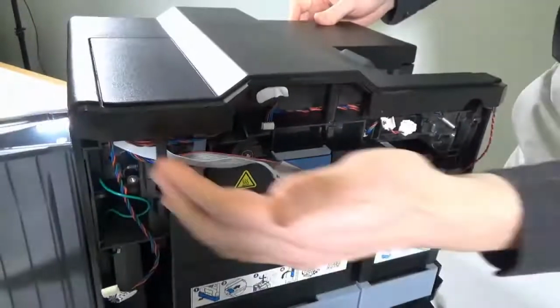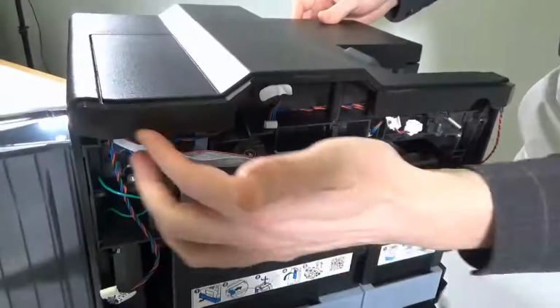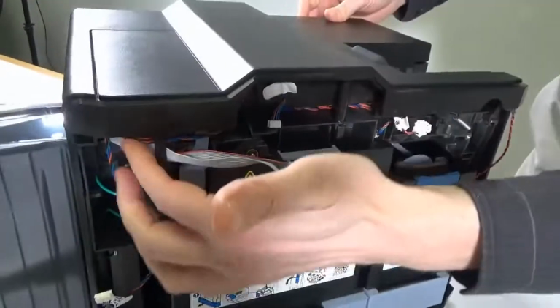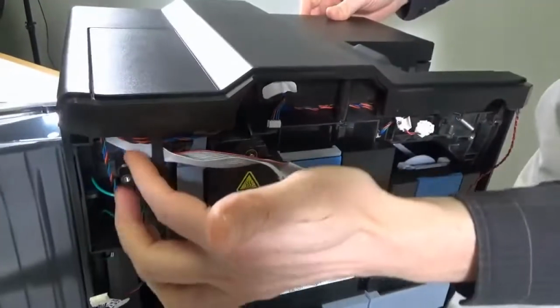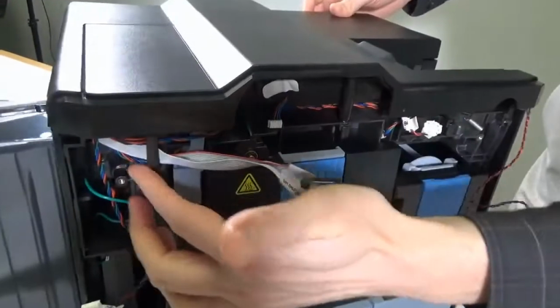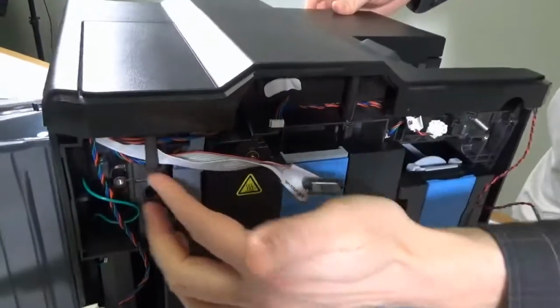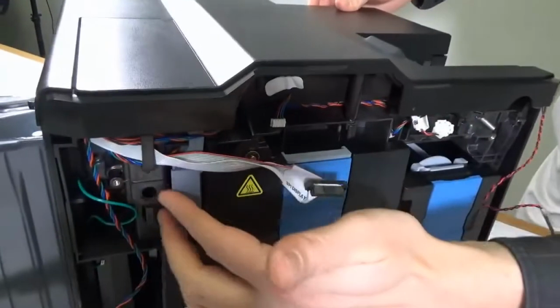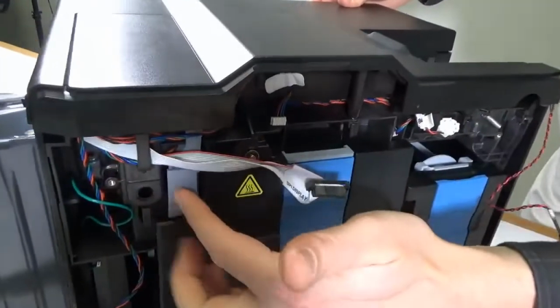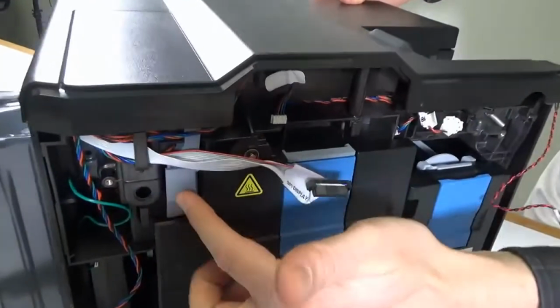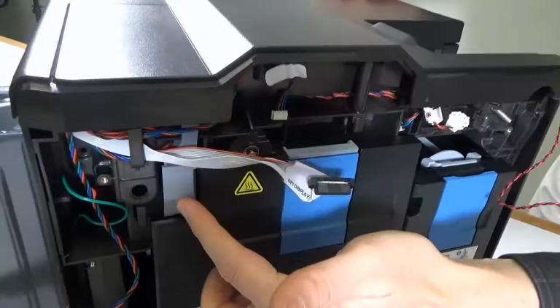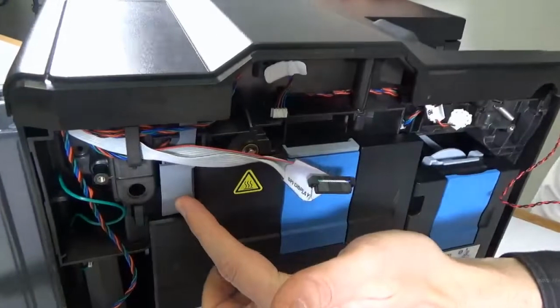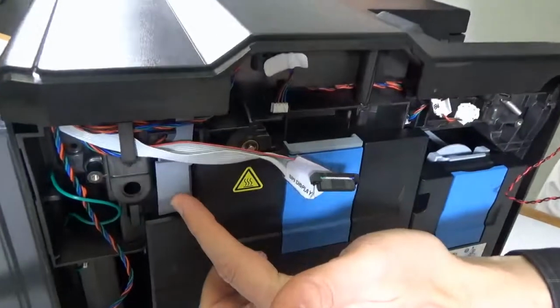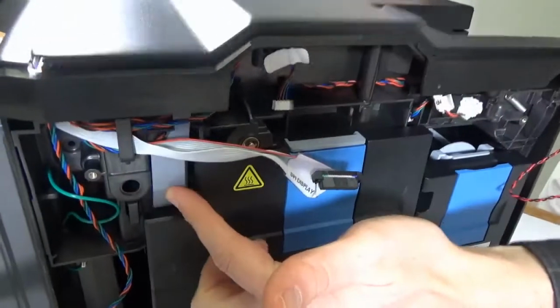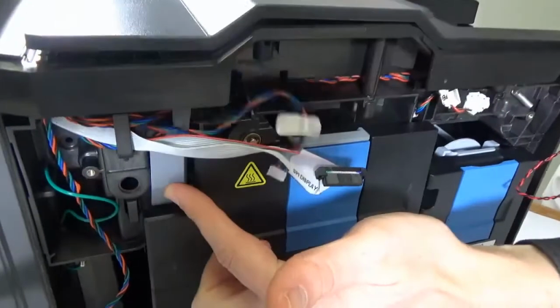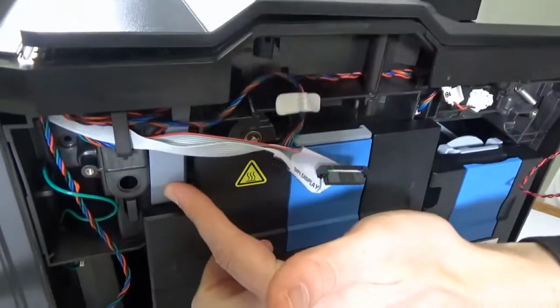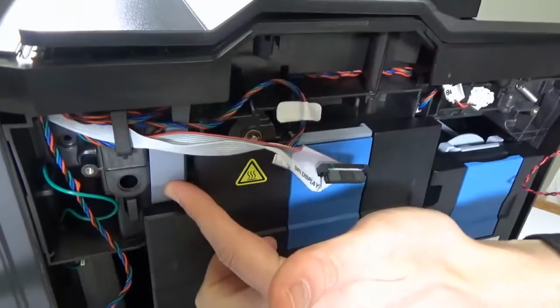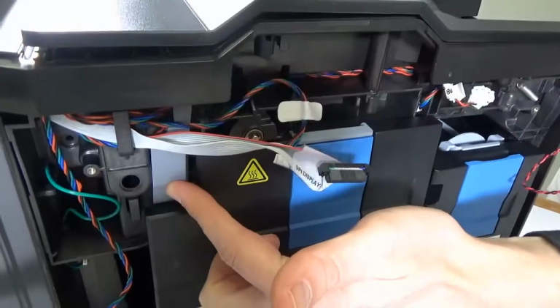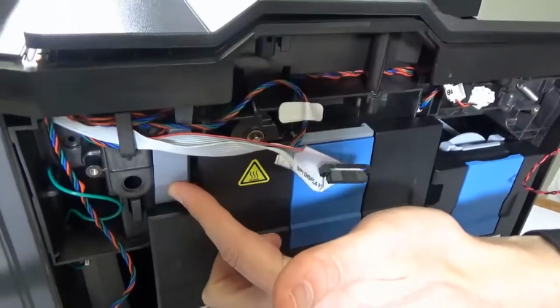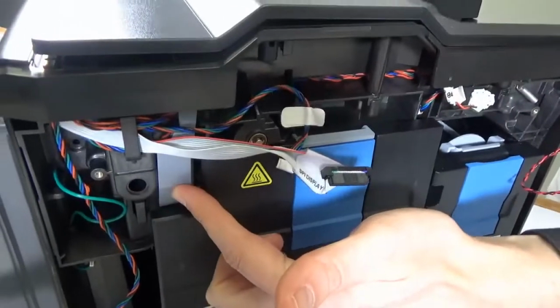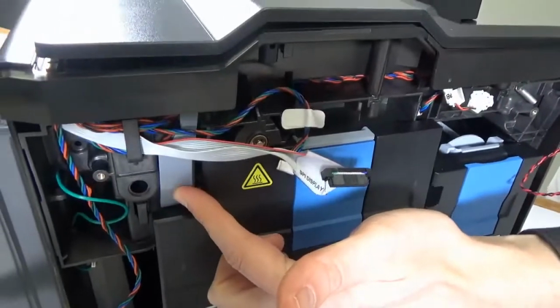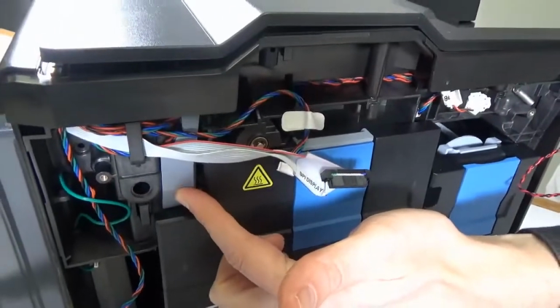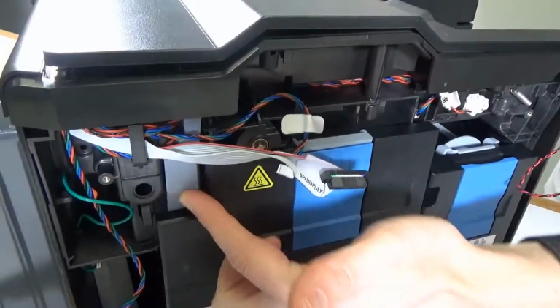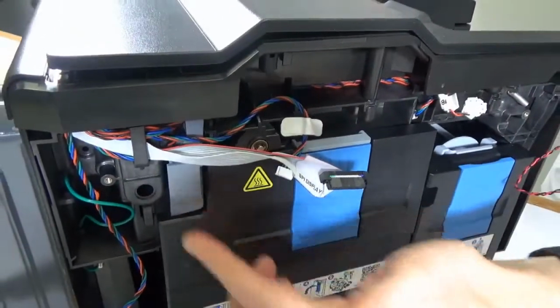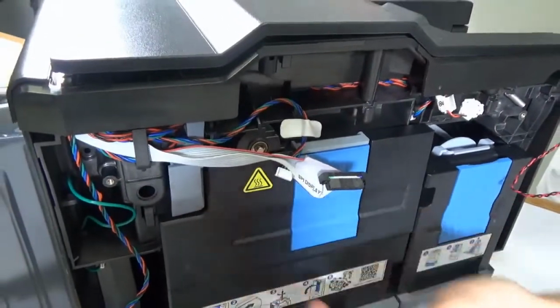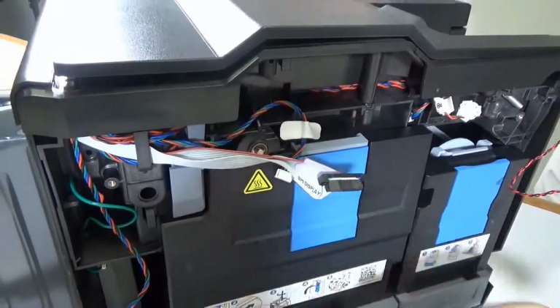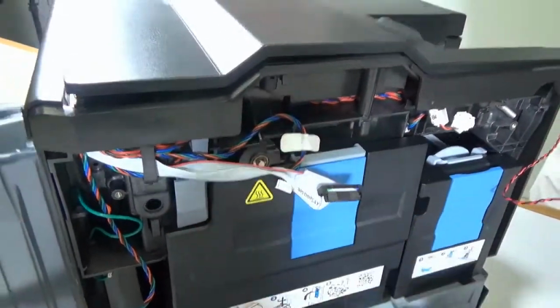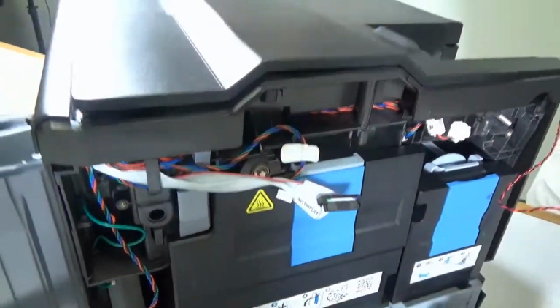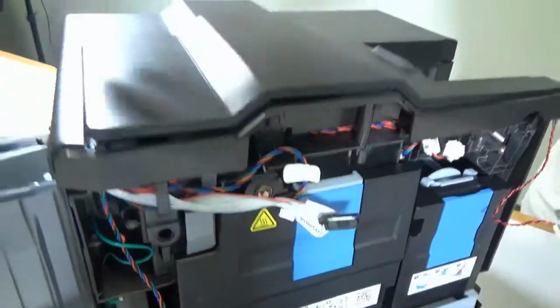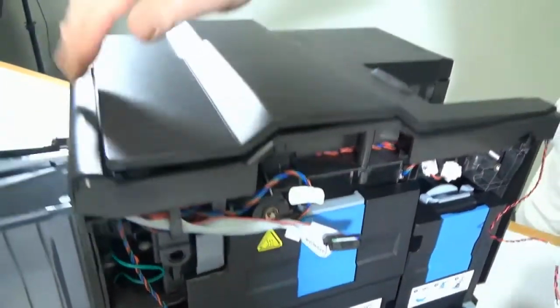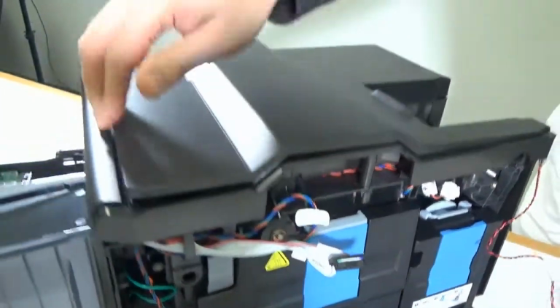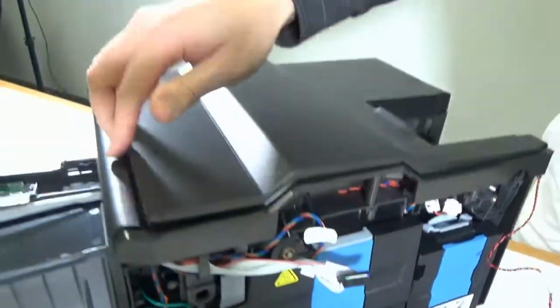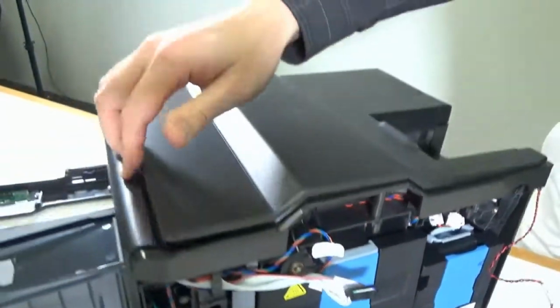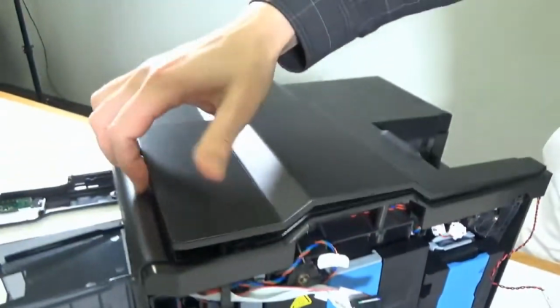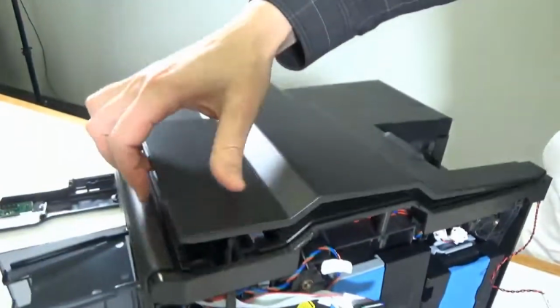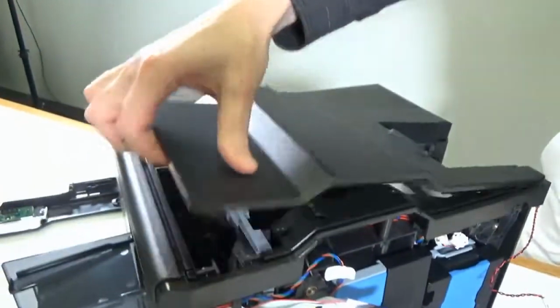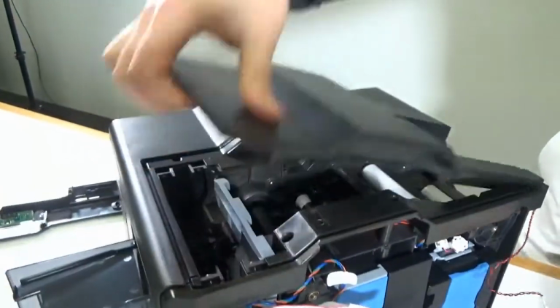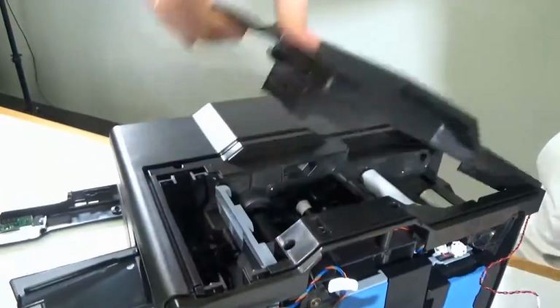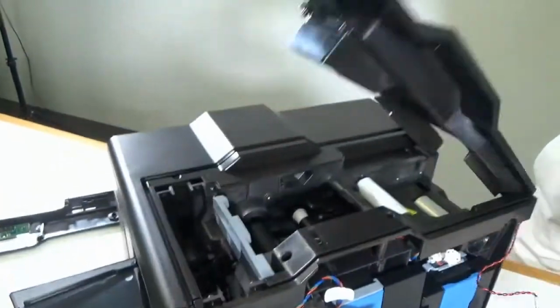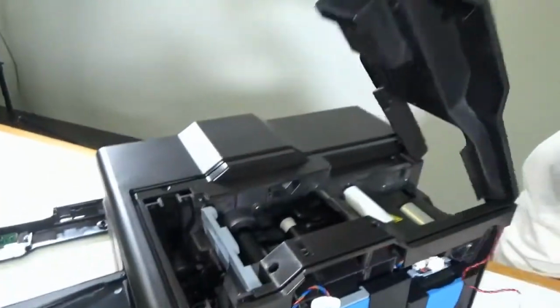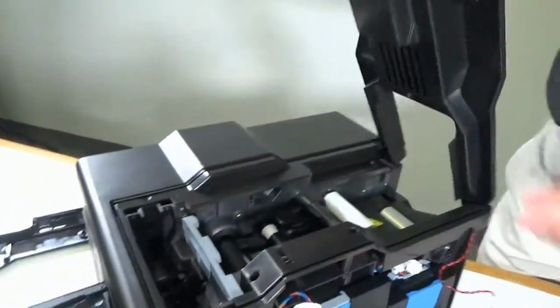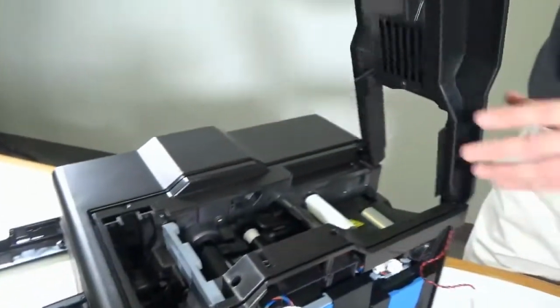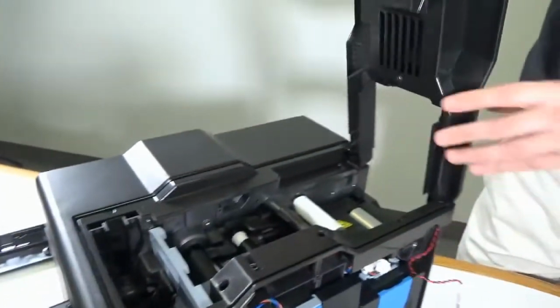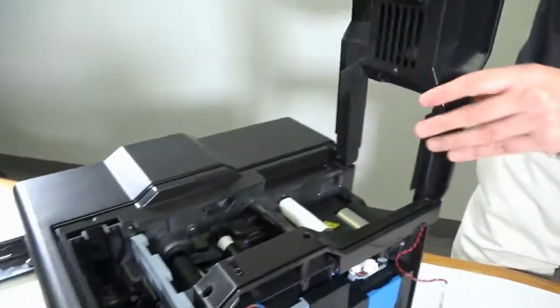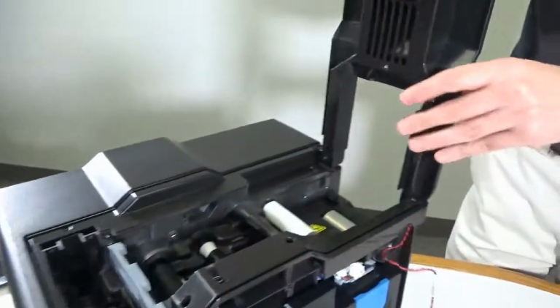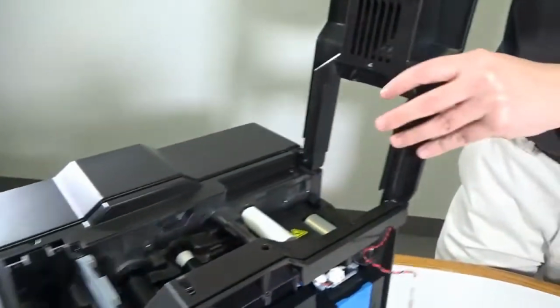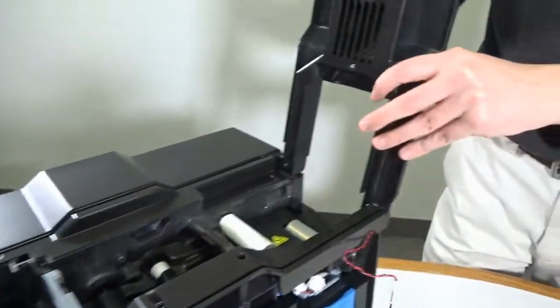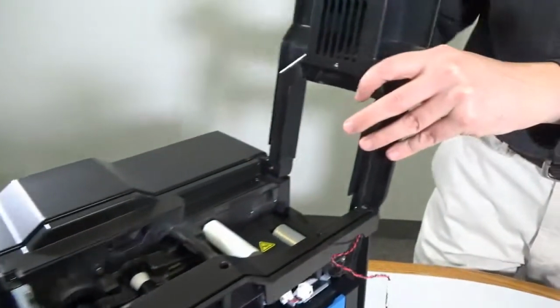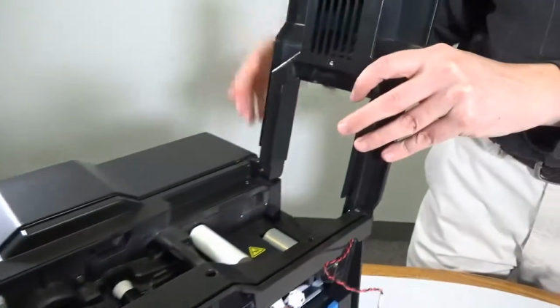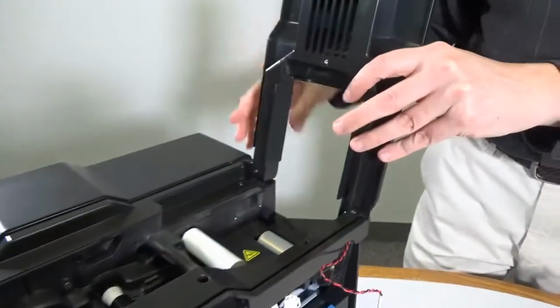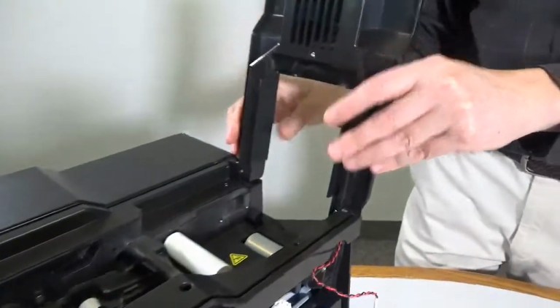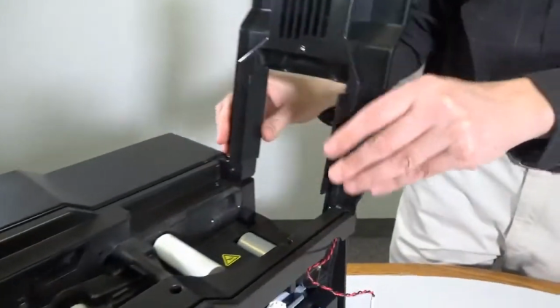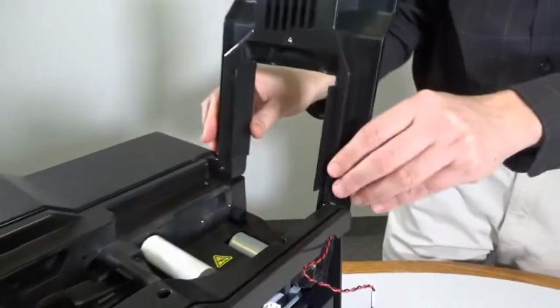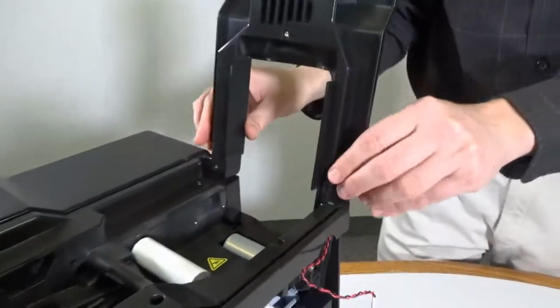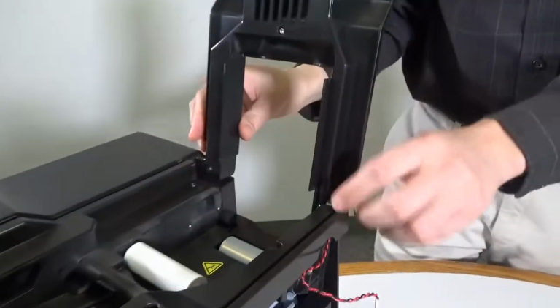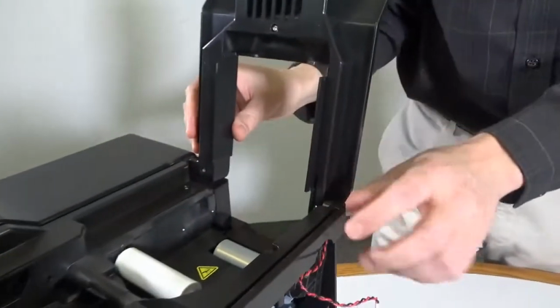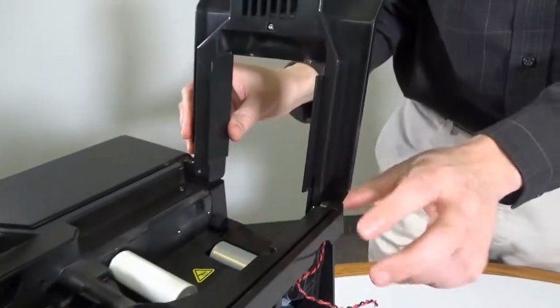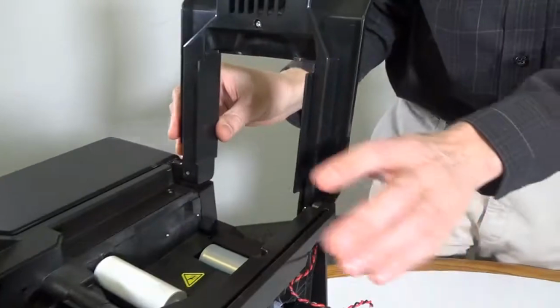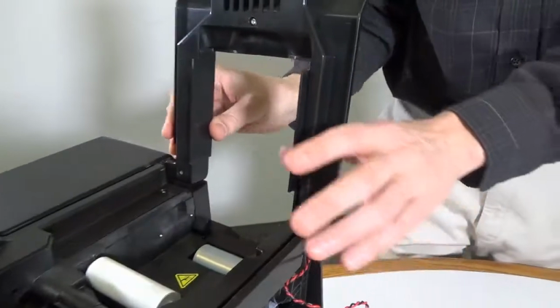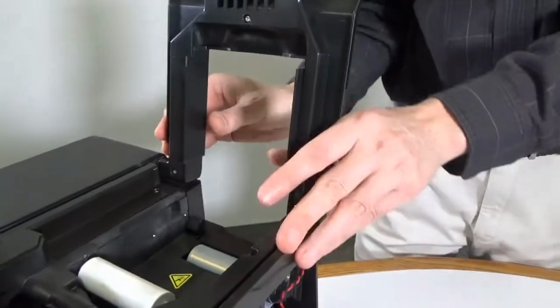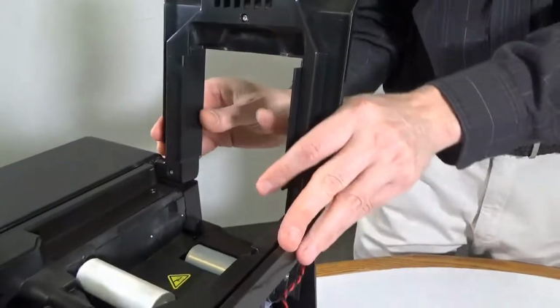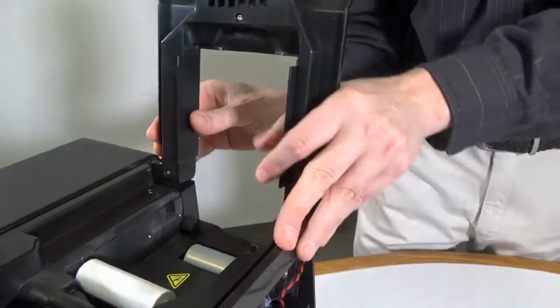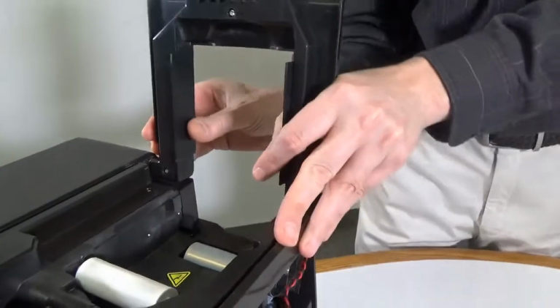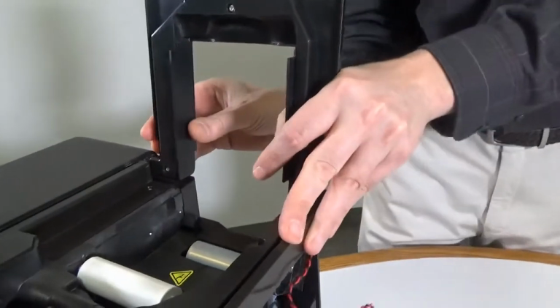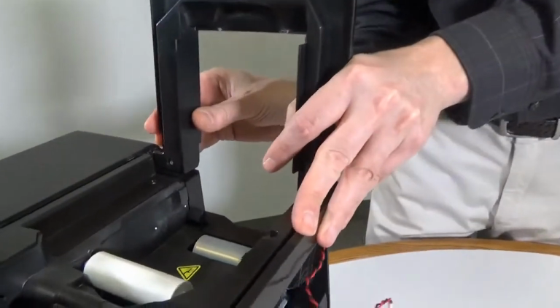Press the lever to release the front part of the top cover. The top cover can now be removed.